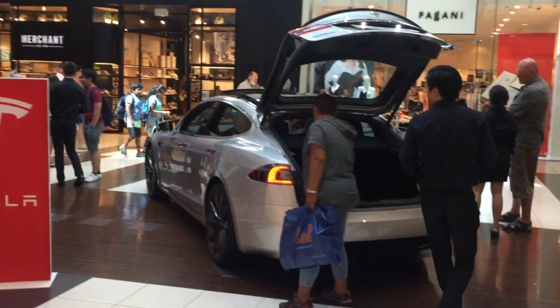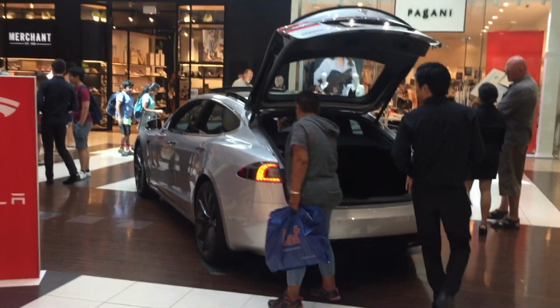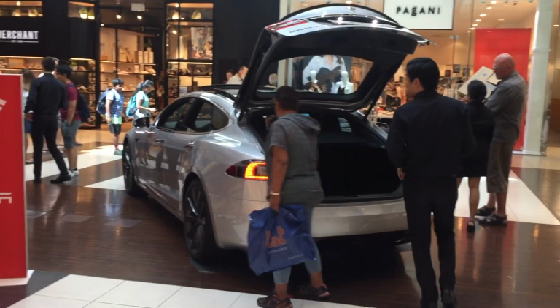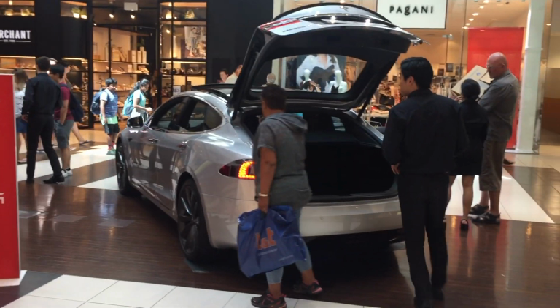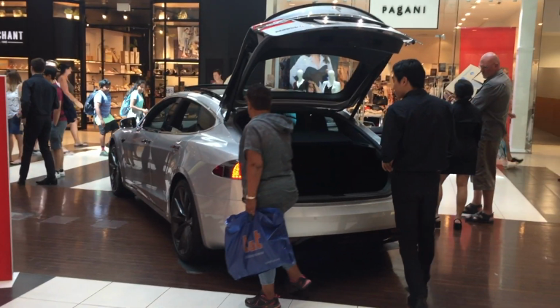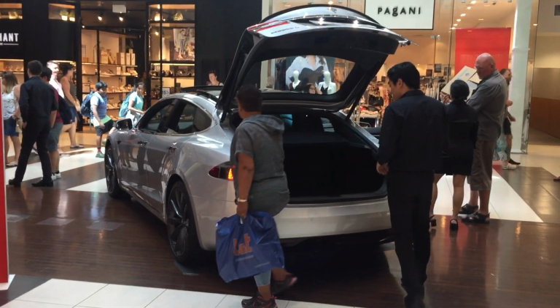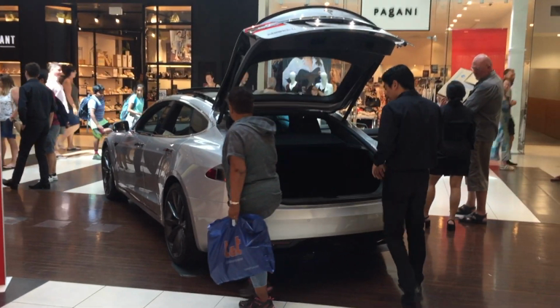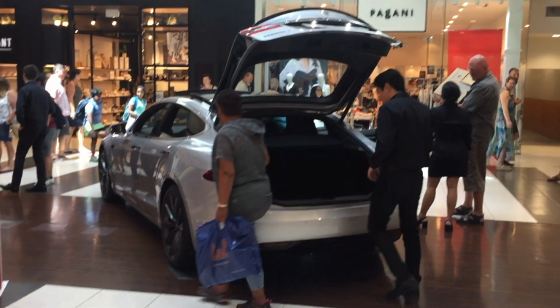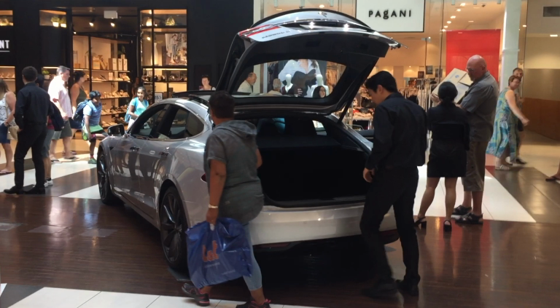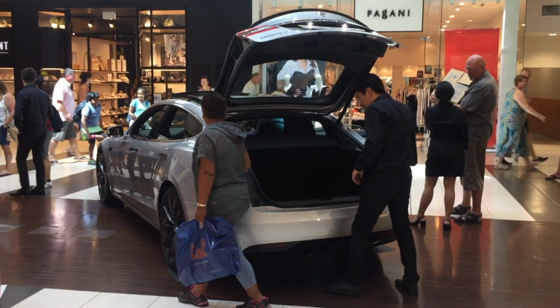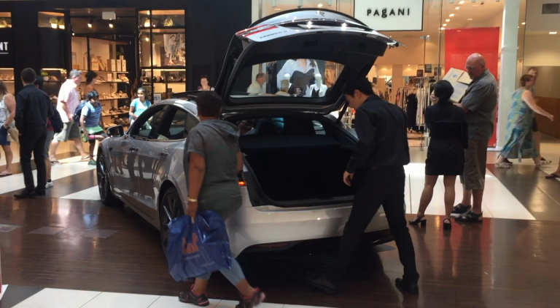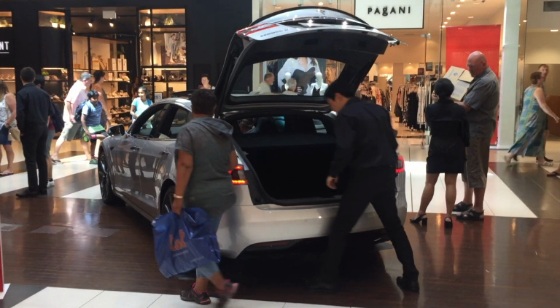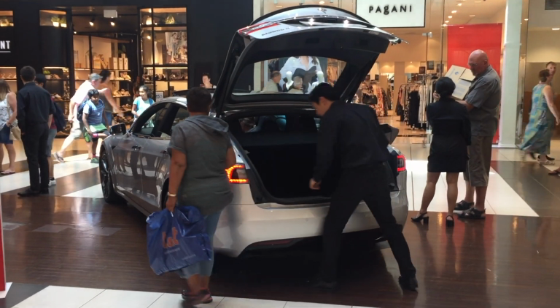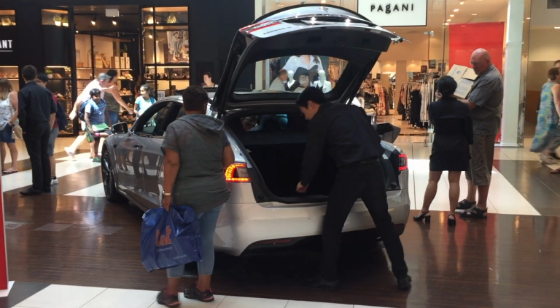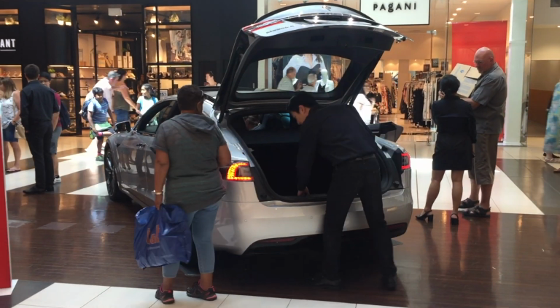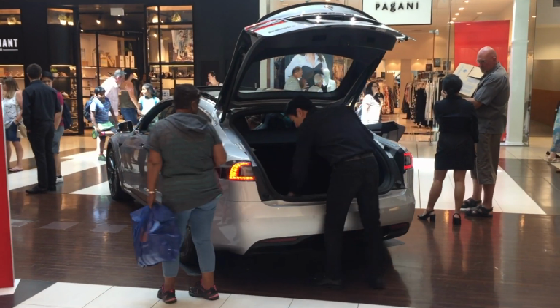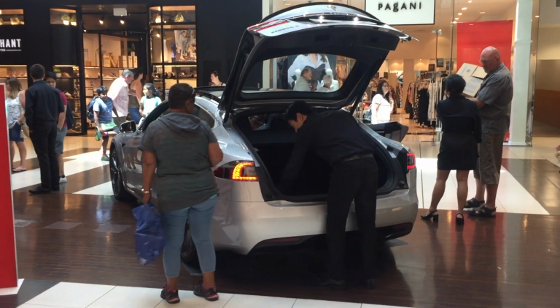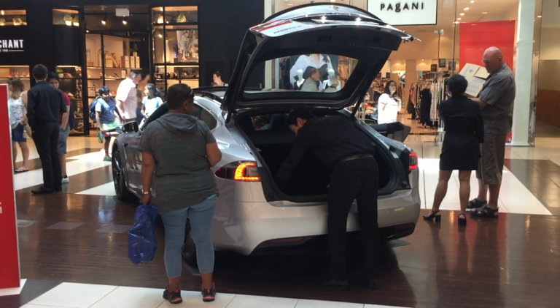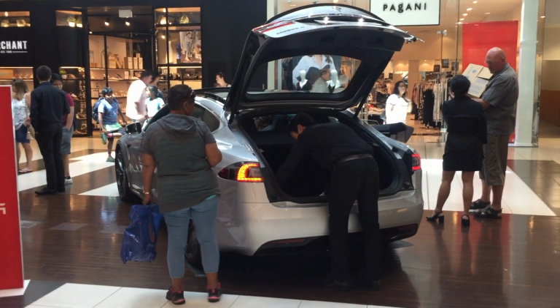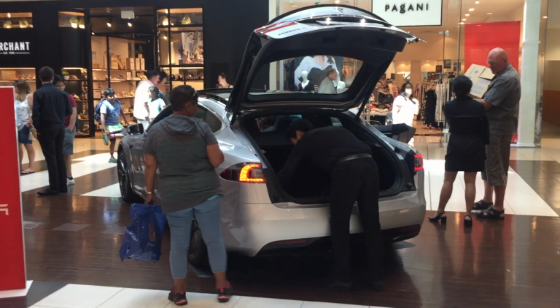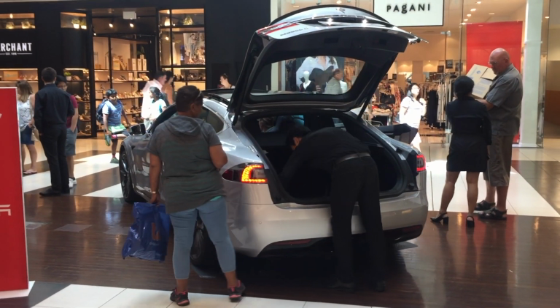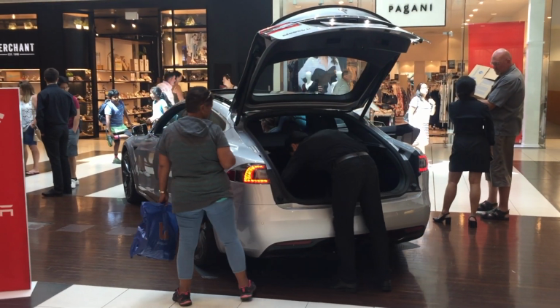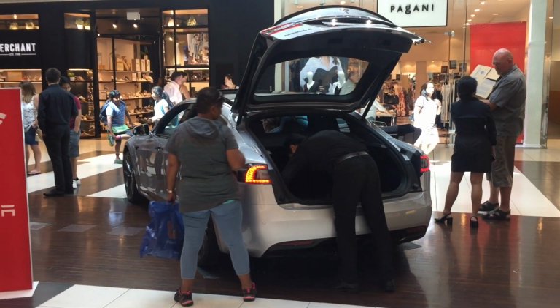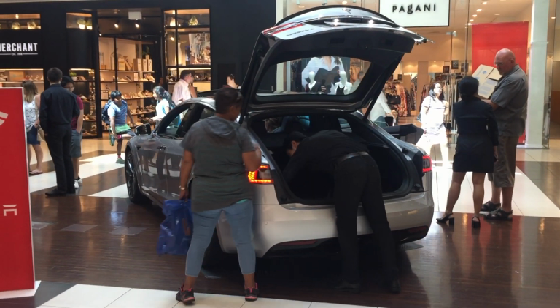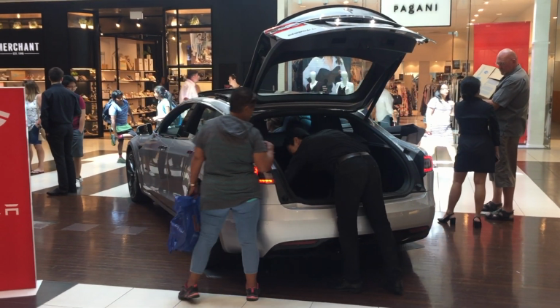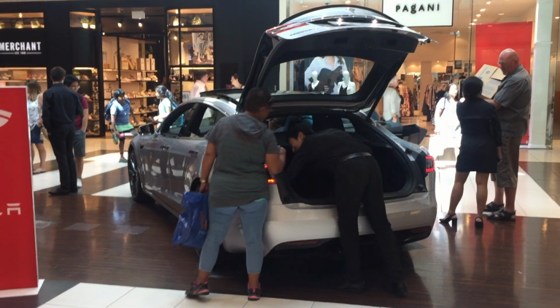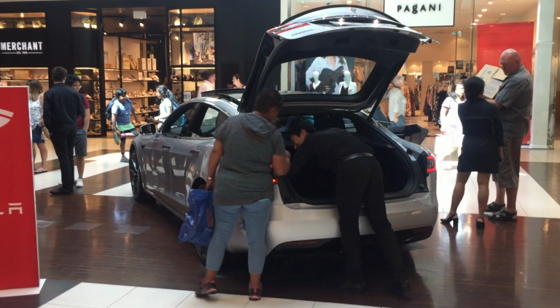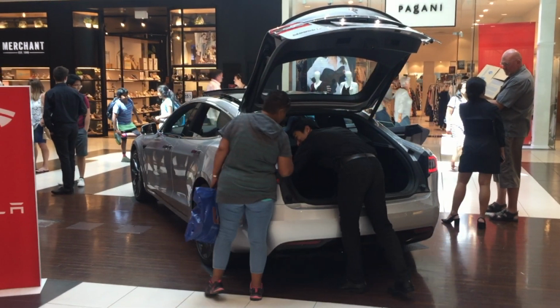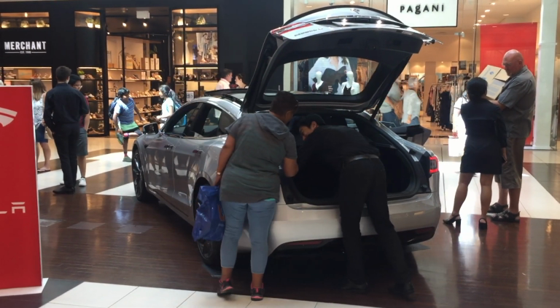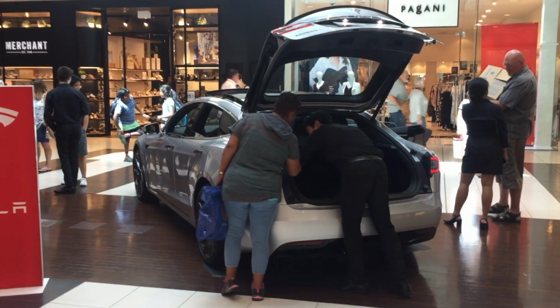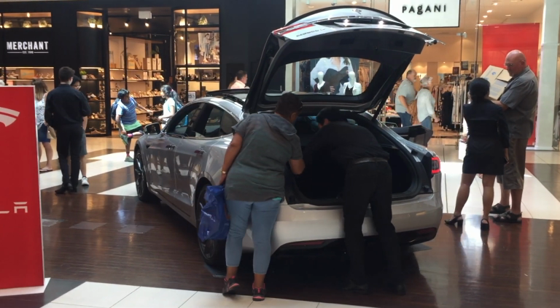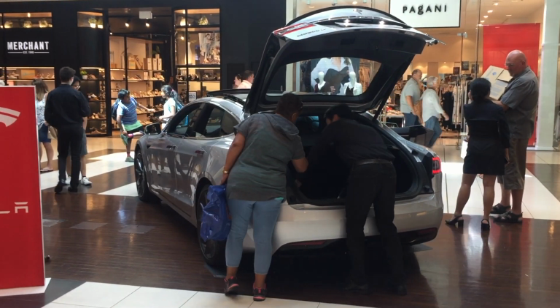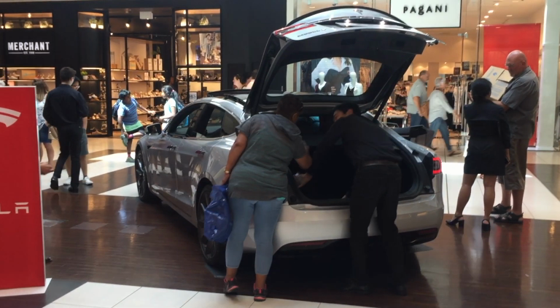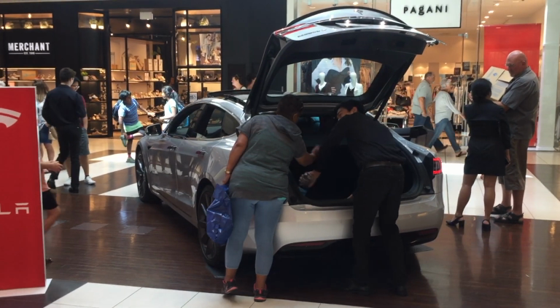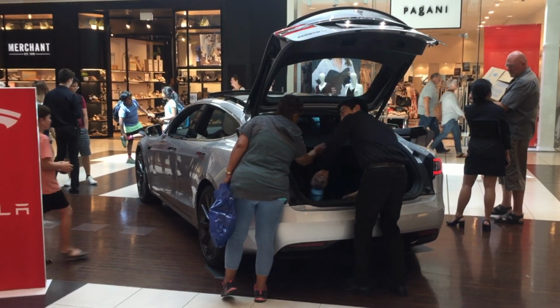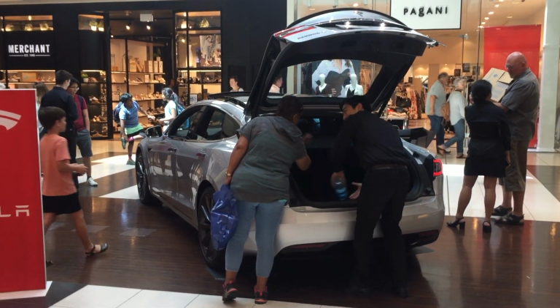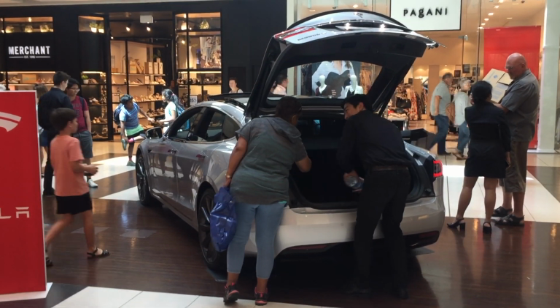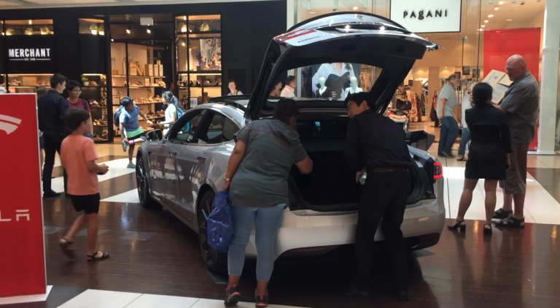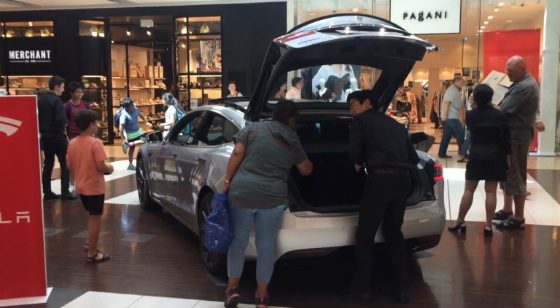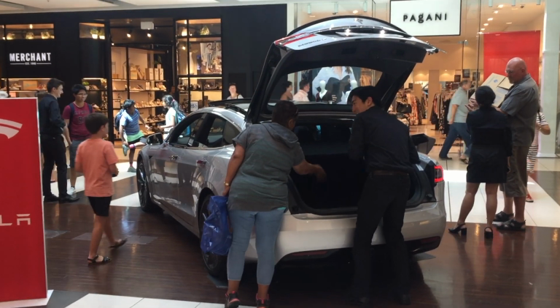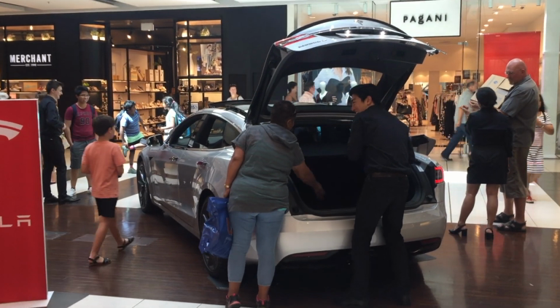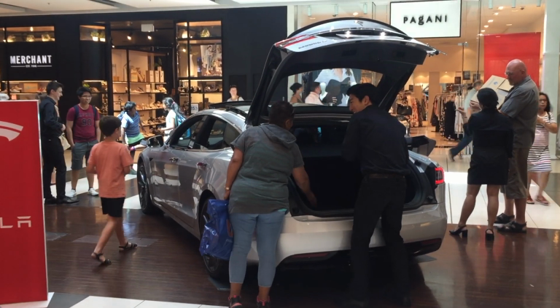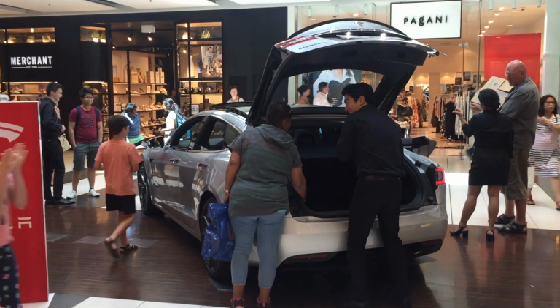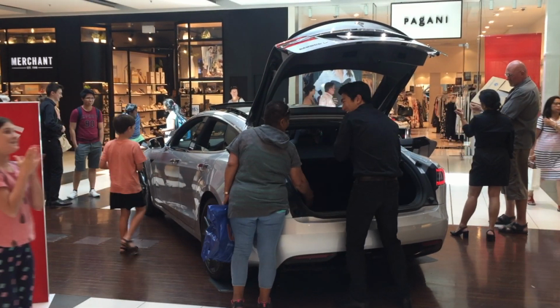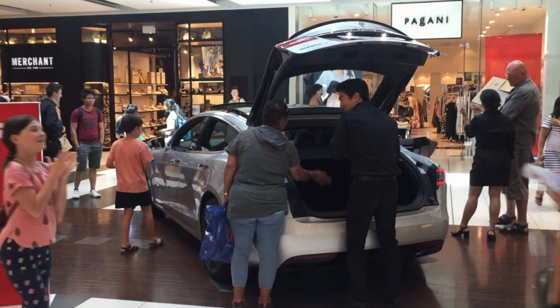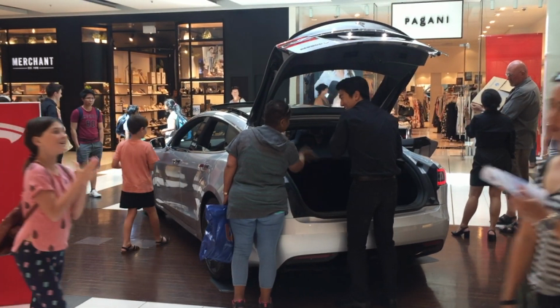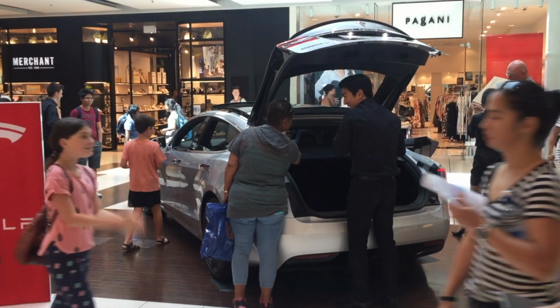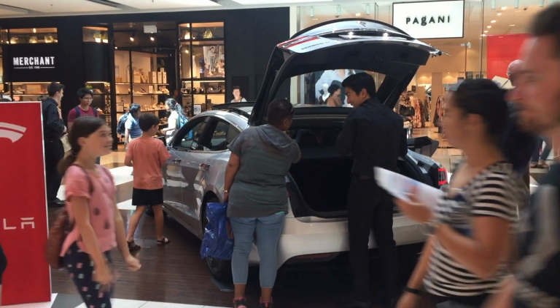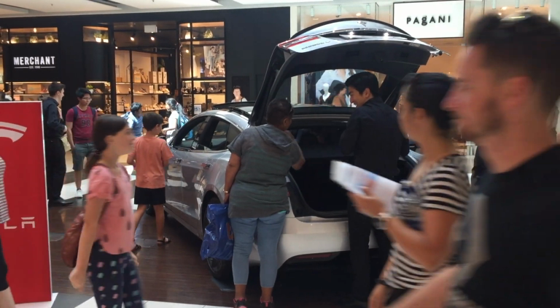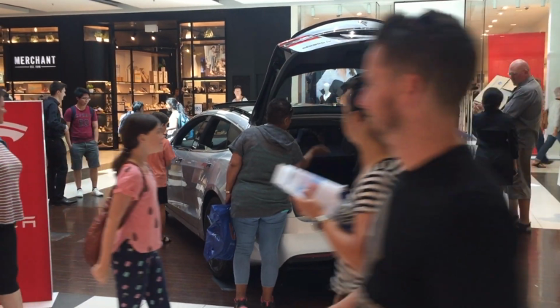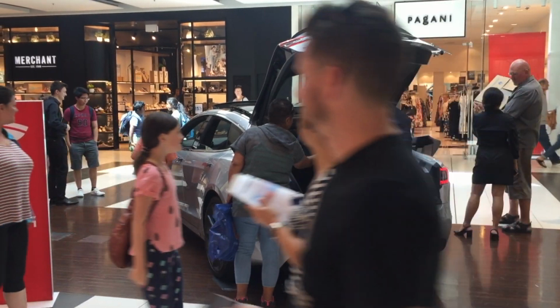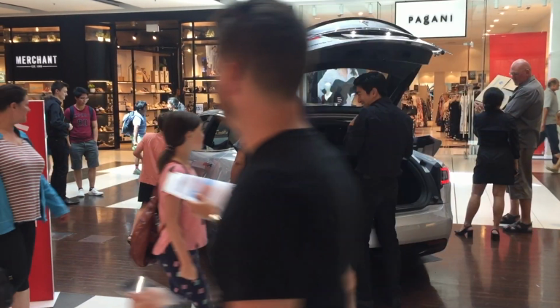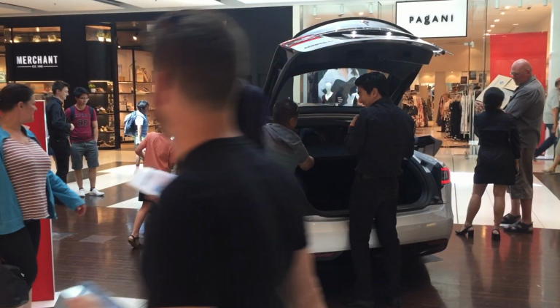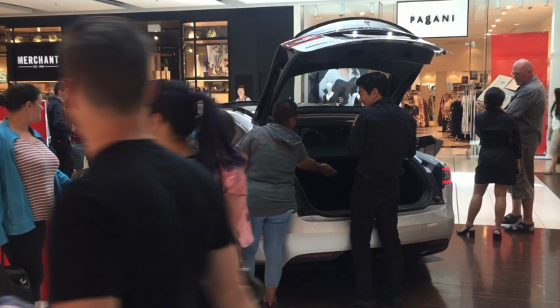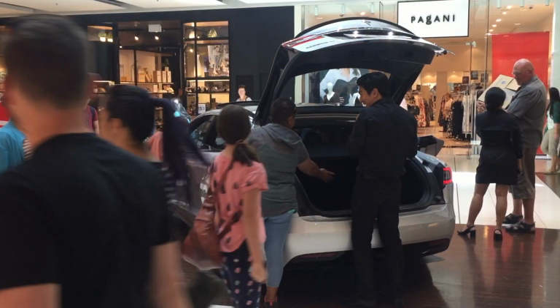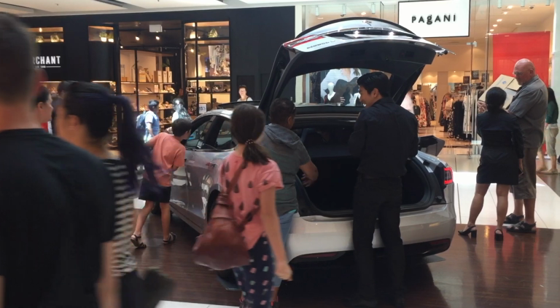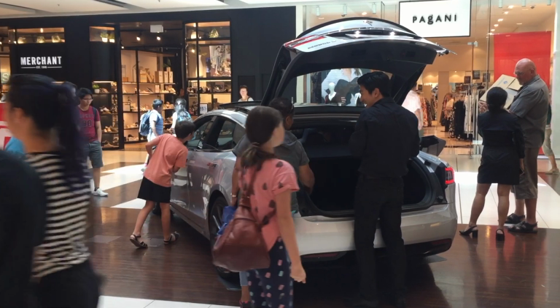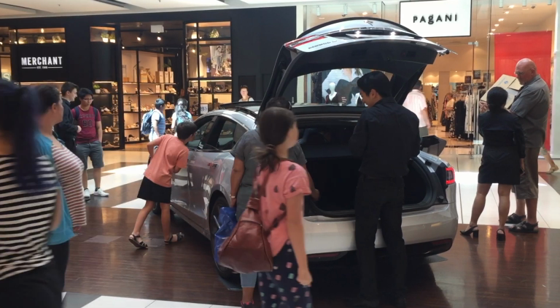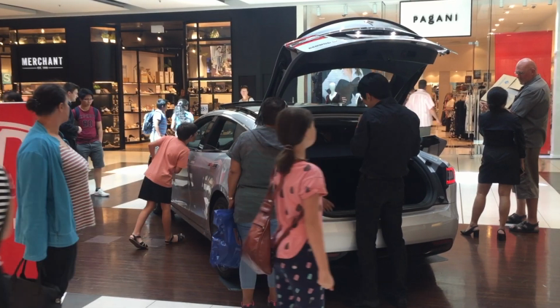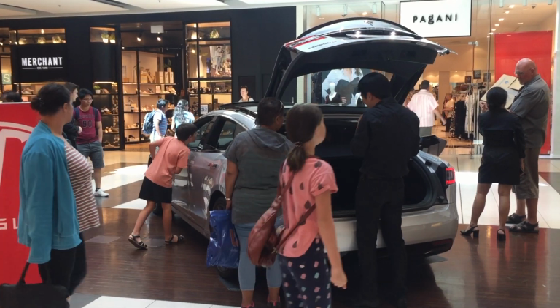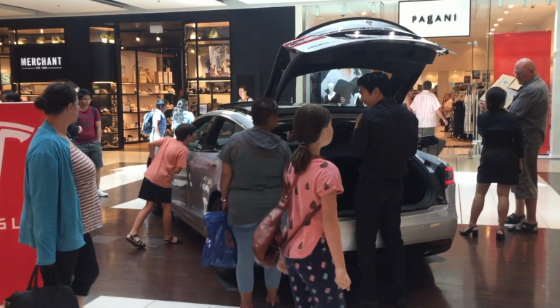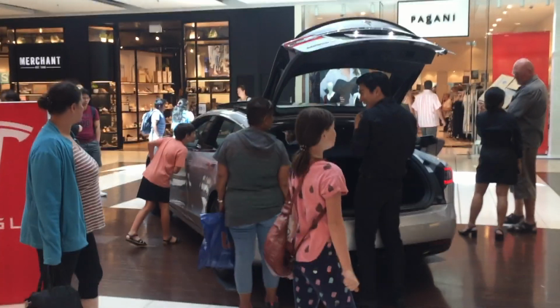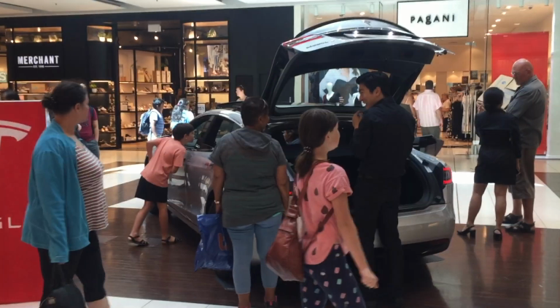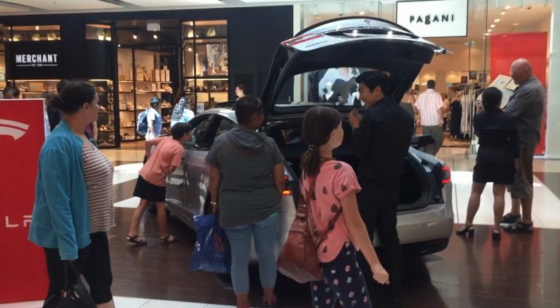The staff showing off the cars are super friendly — they let you sit in the cars, take photos, make videos, do whatever. So they're pretty cool.